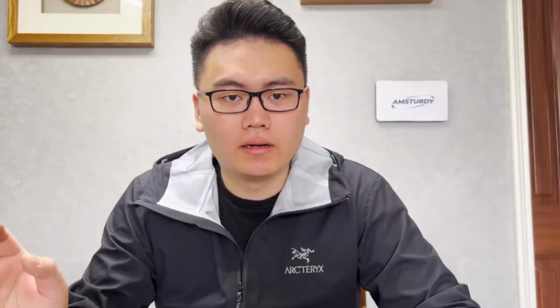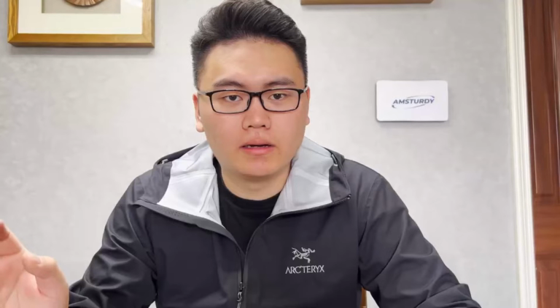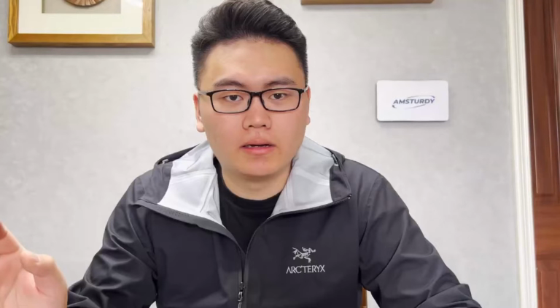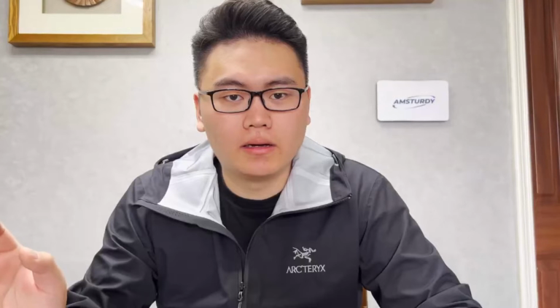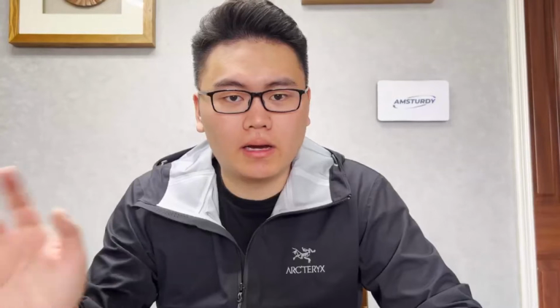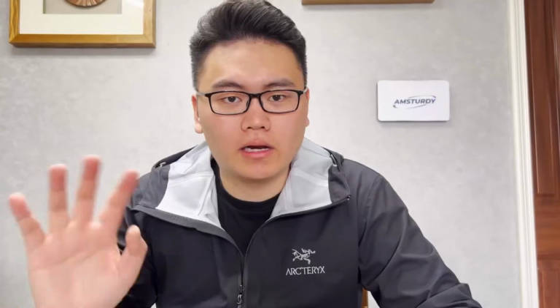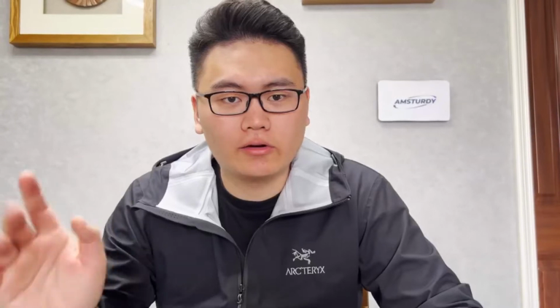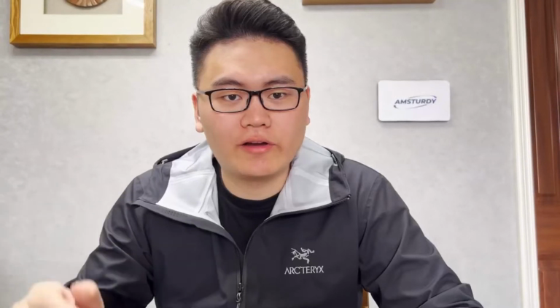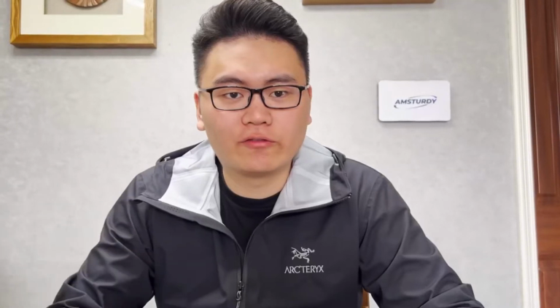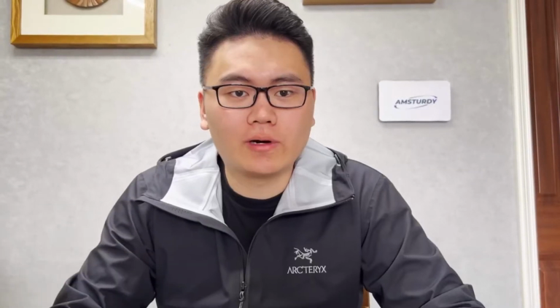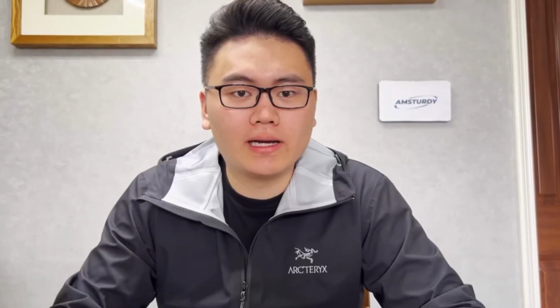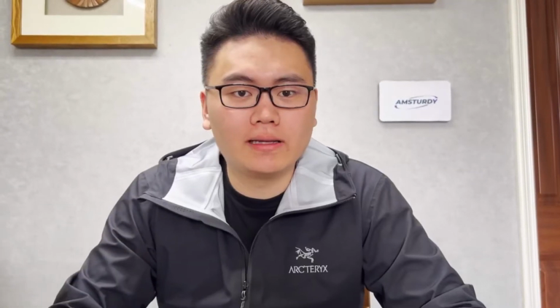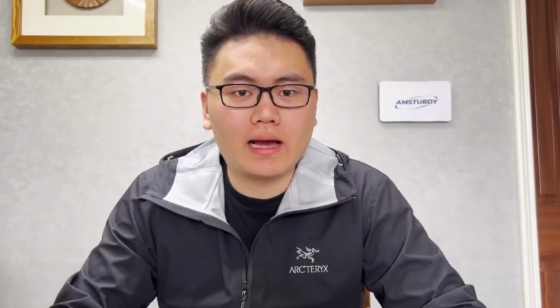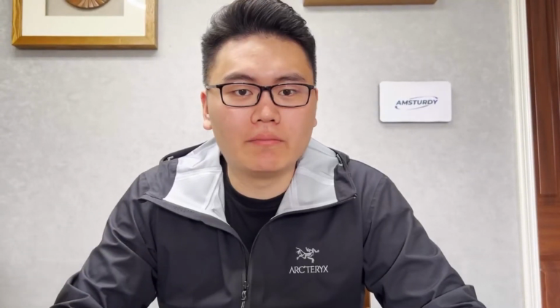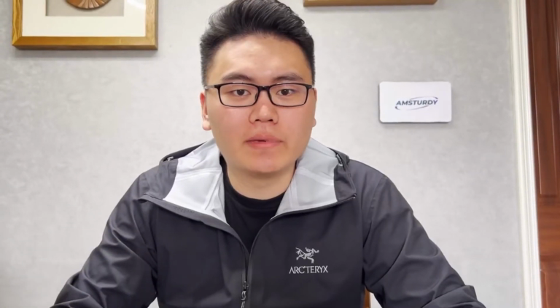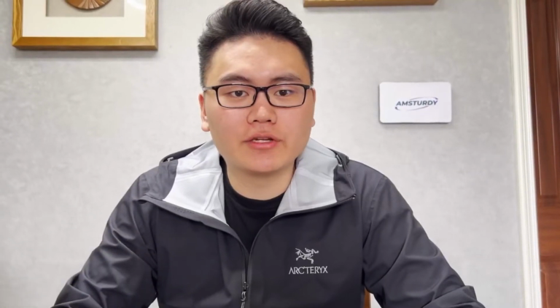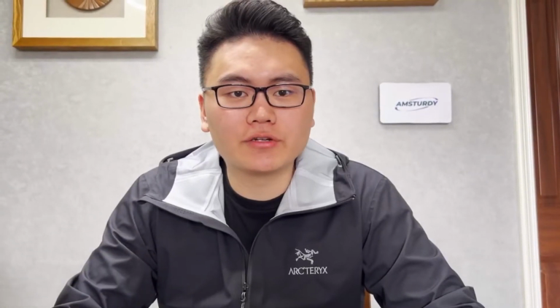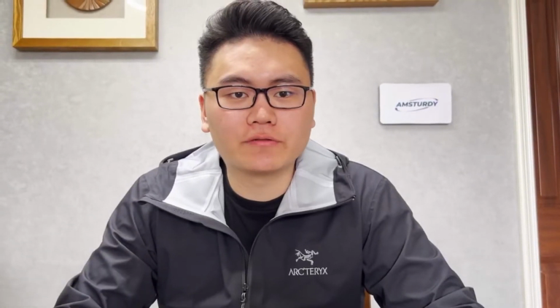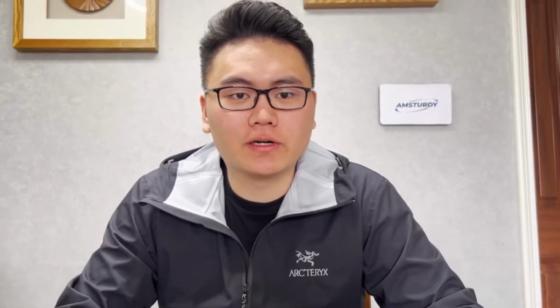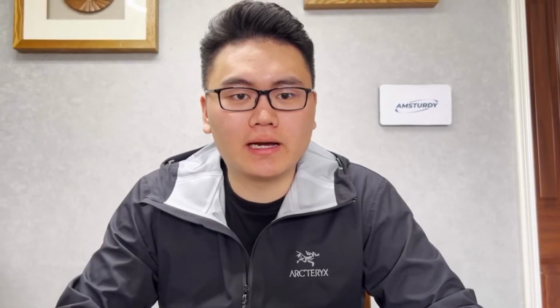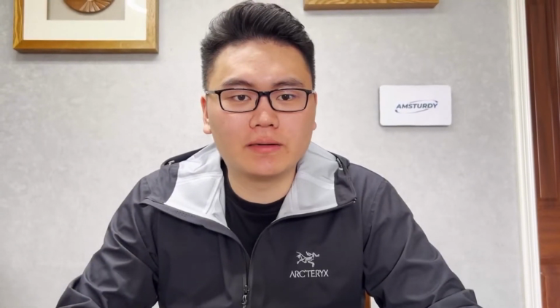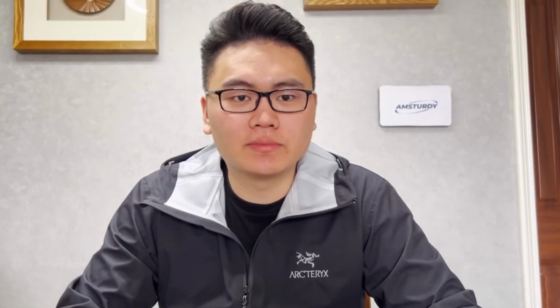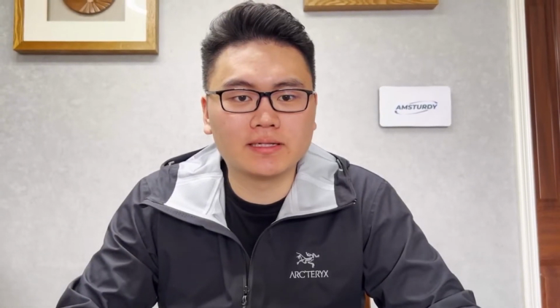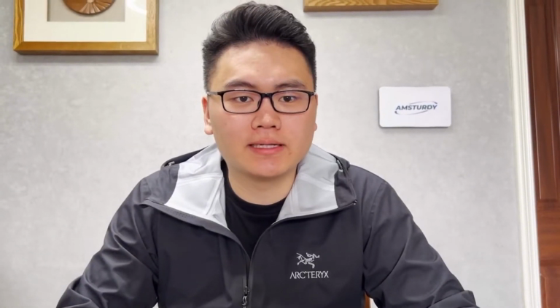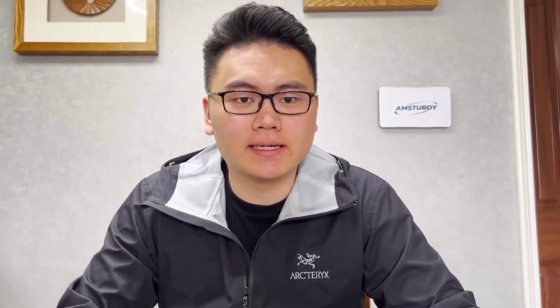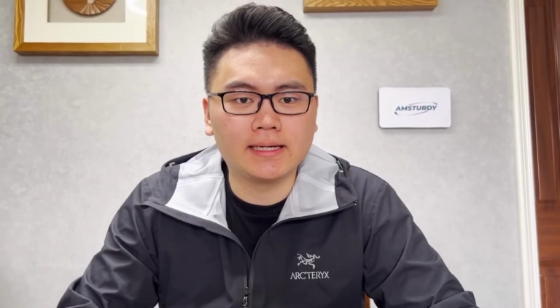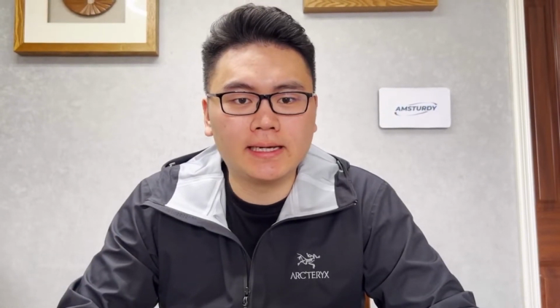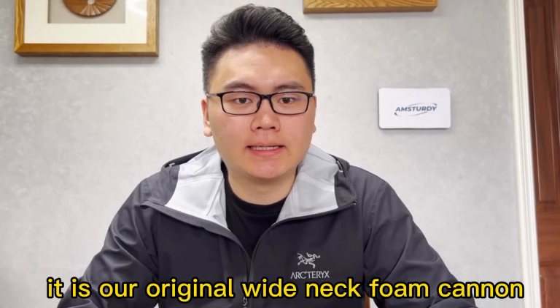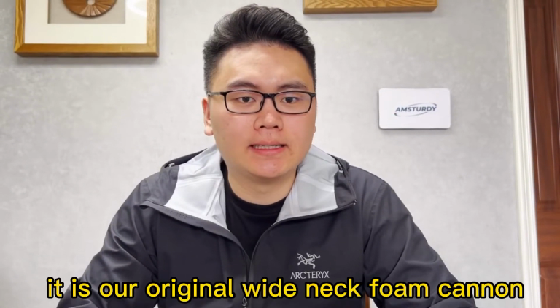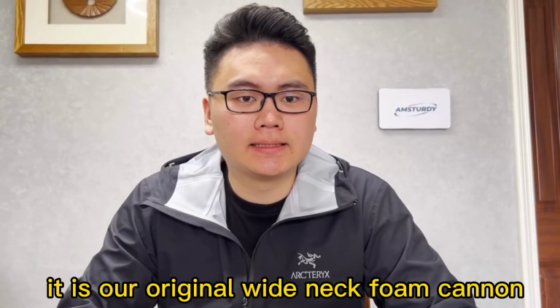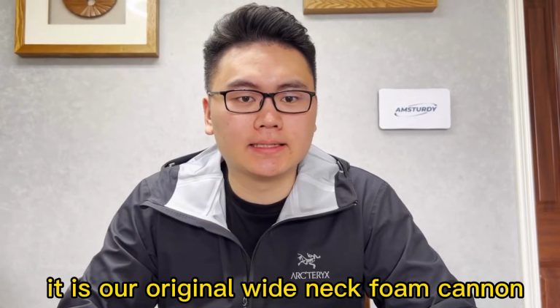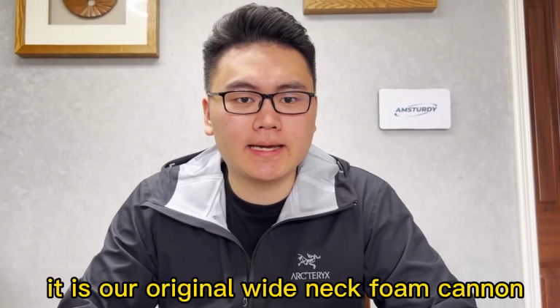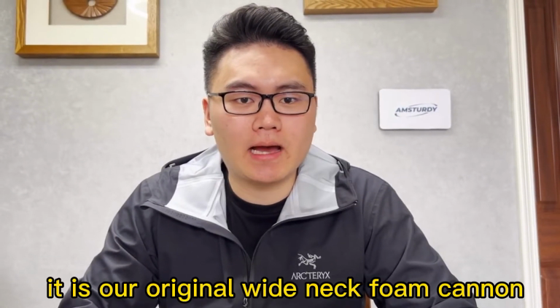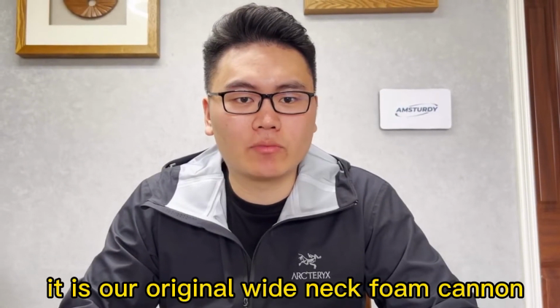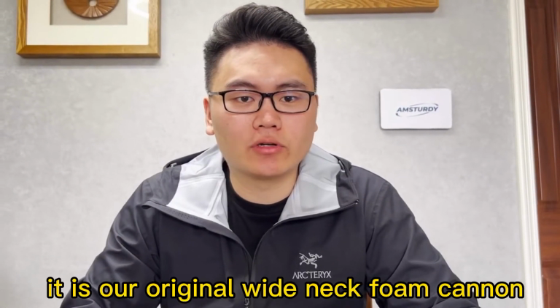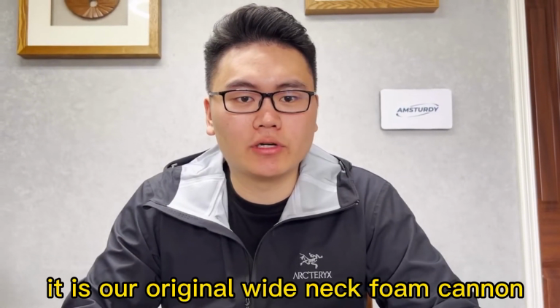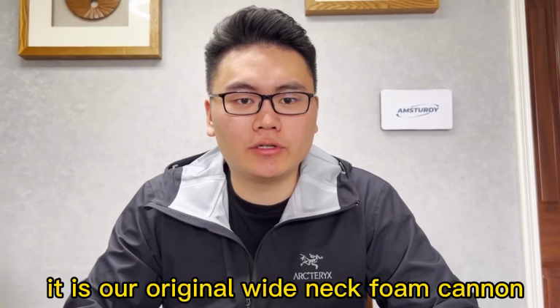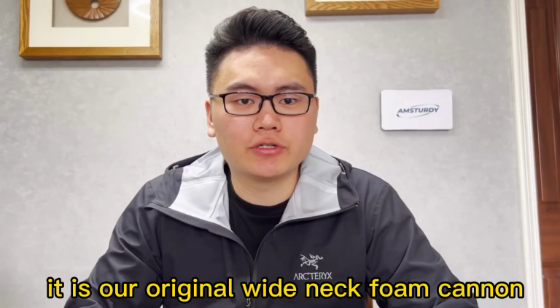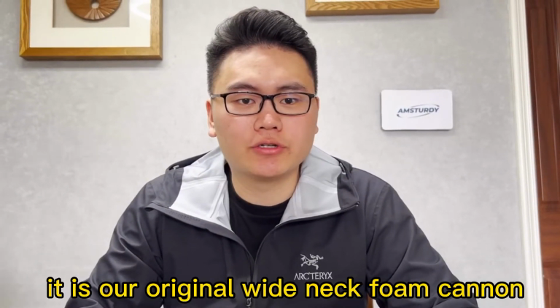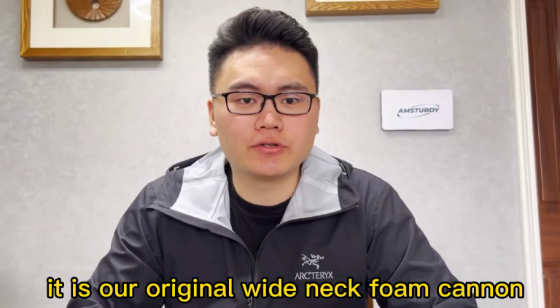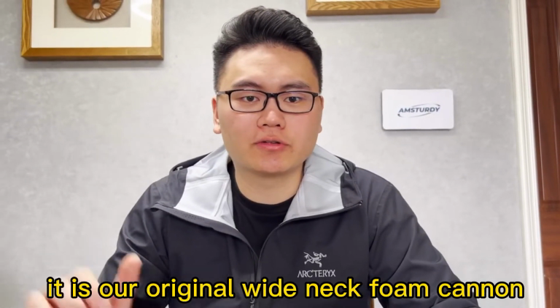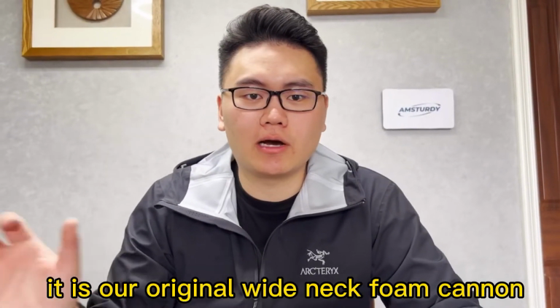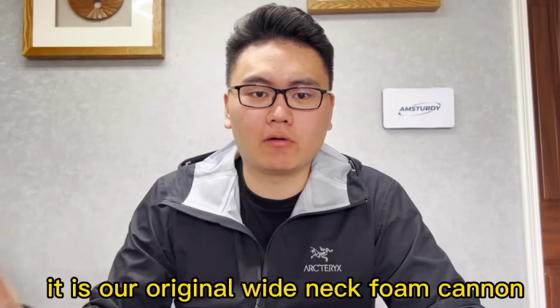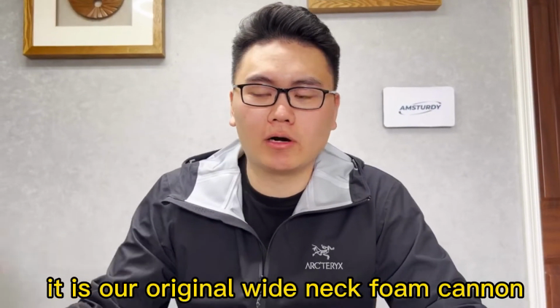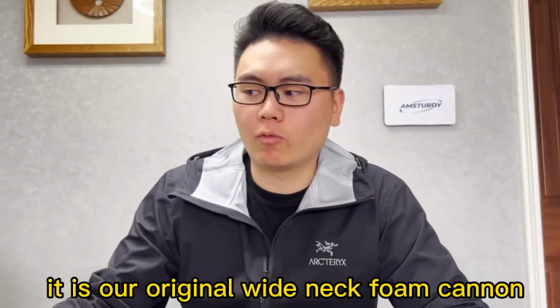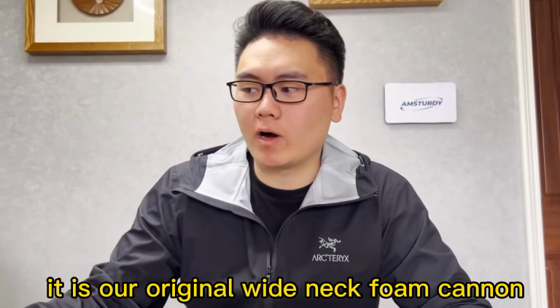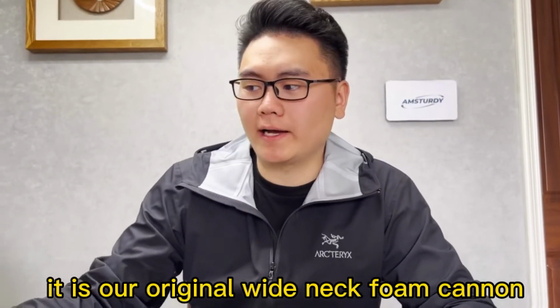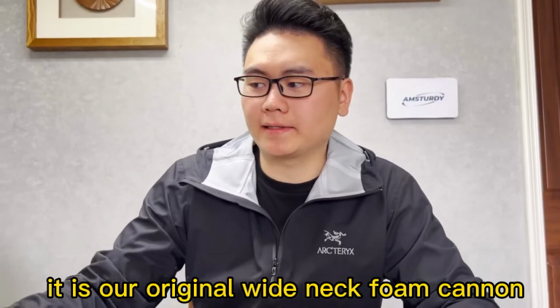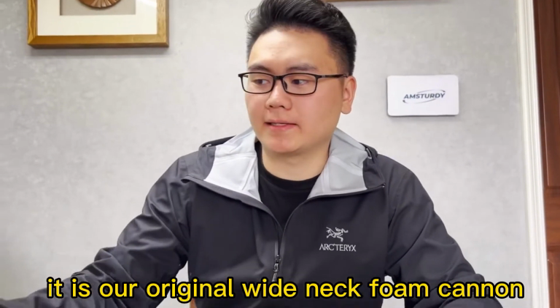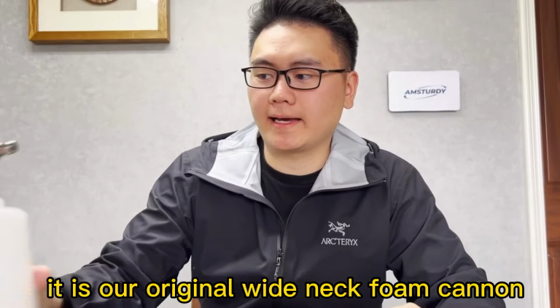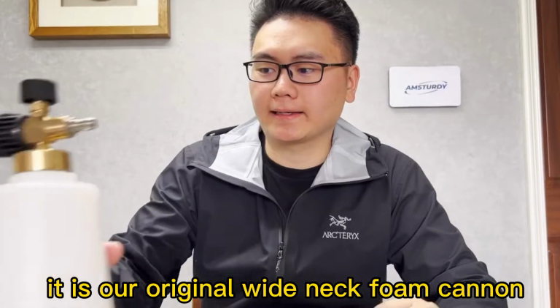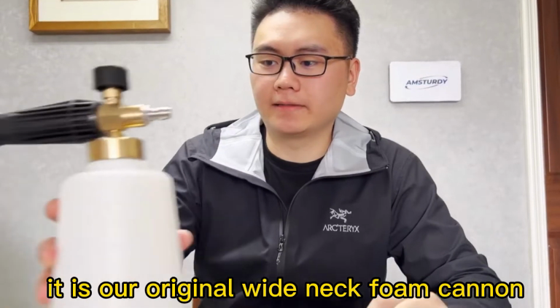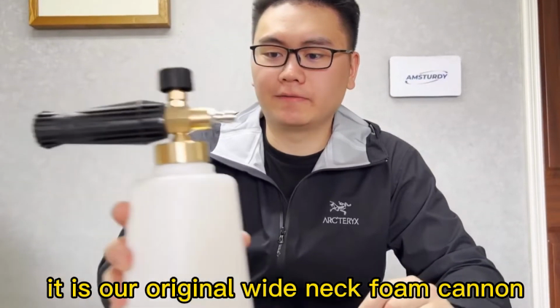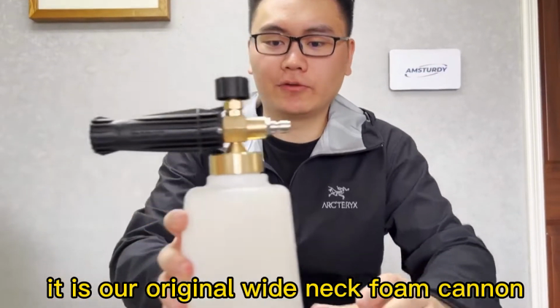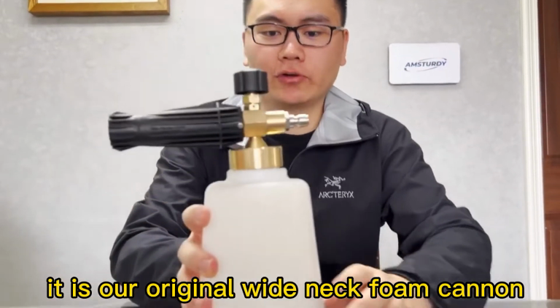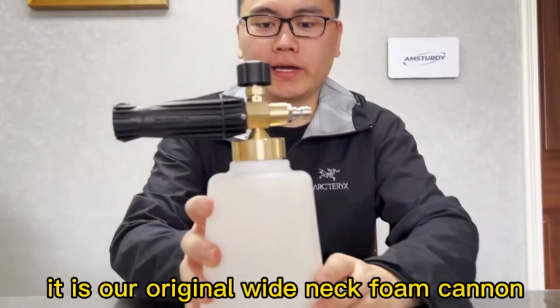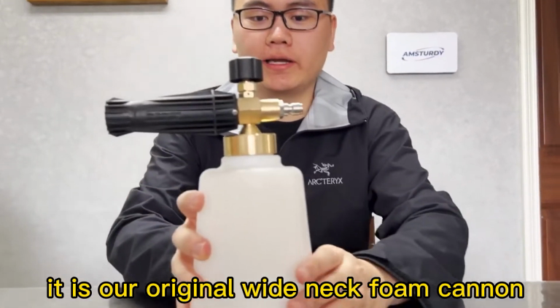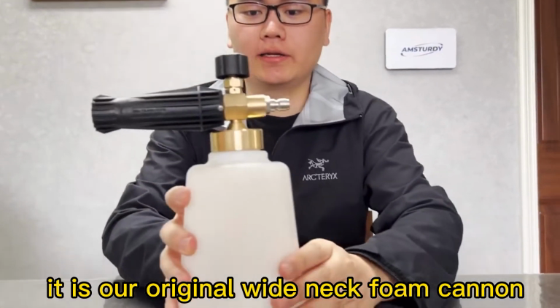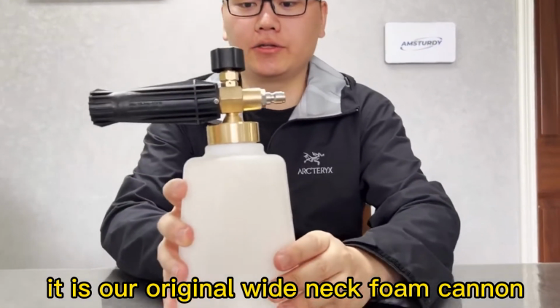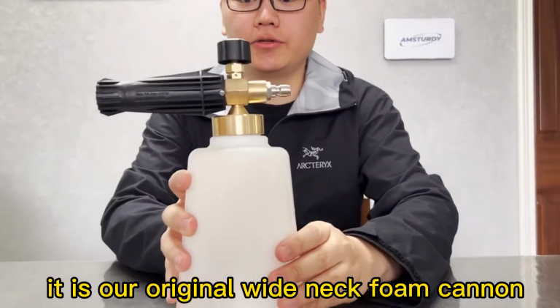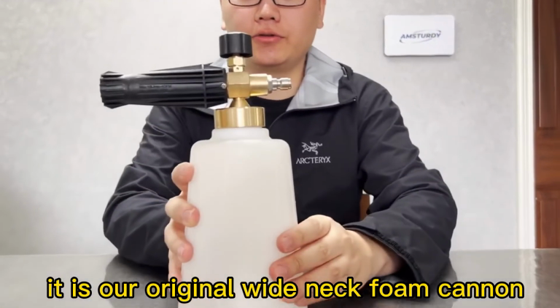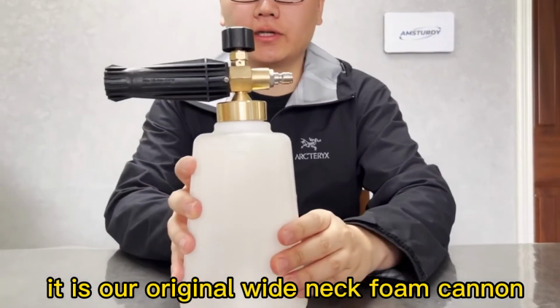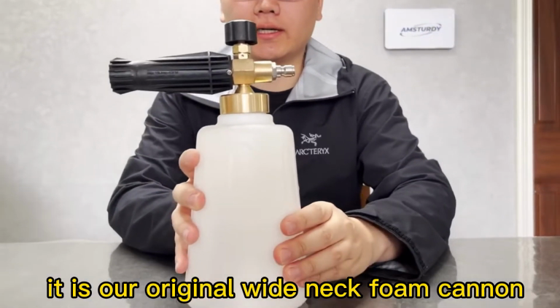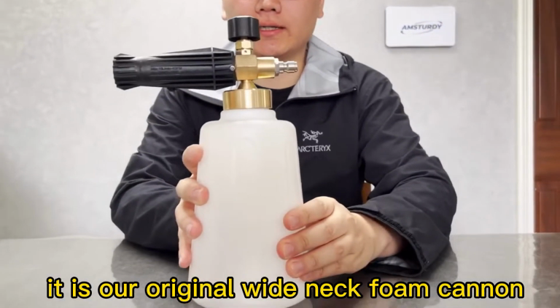Hello everyone, I'm Major from M-Study. Today I'm going to introduce our wide neck phone cannon to you guys.